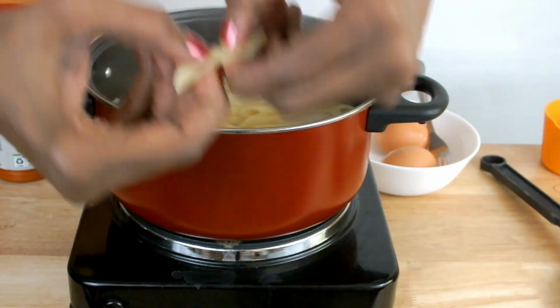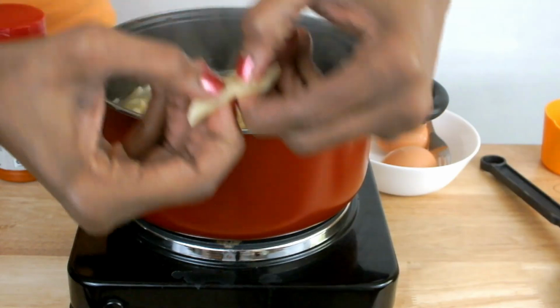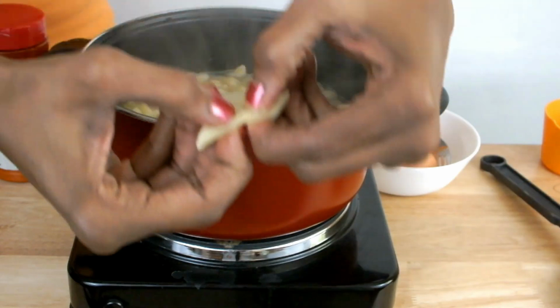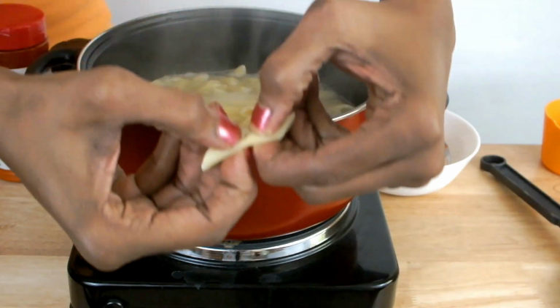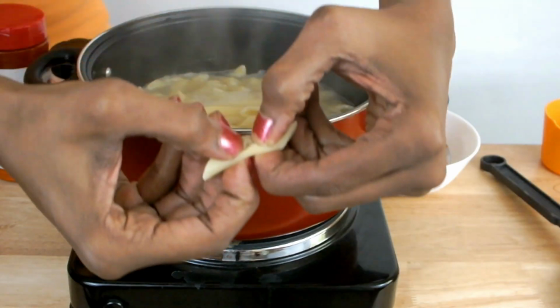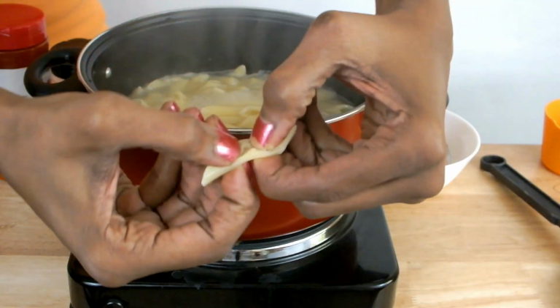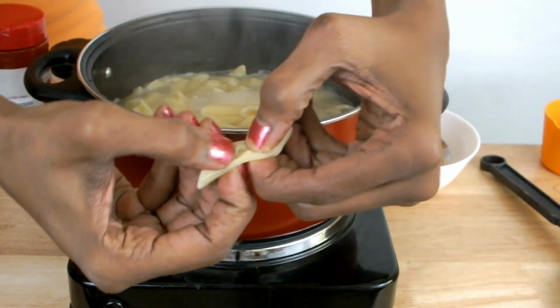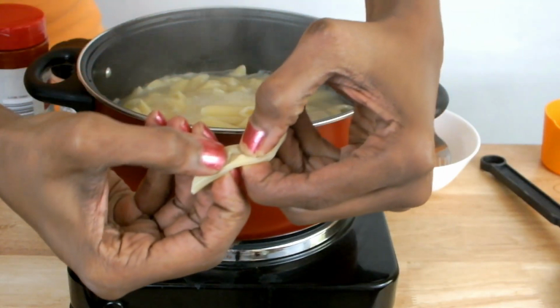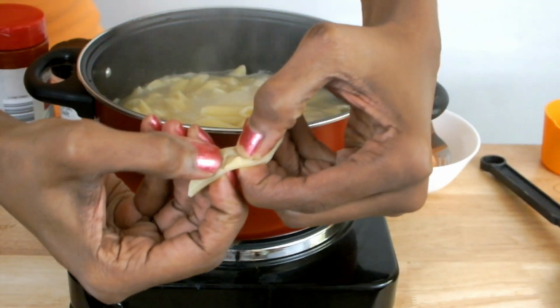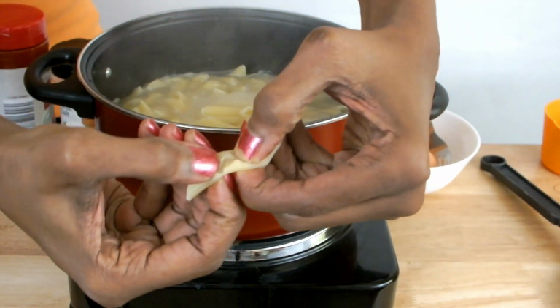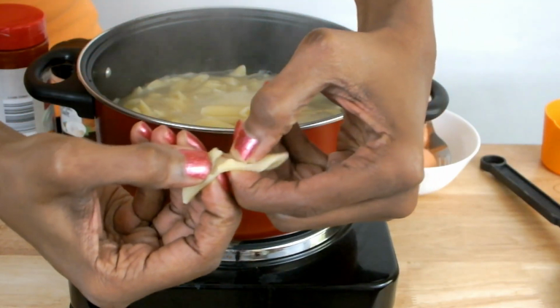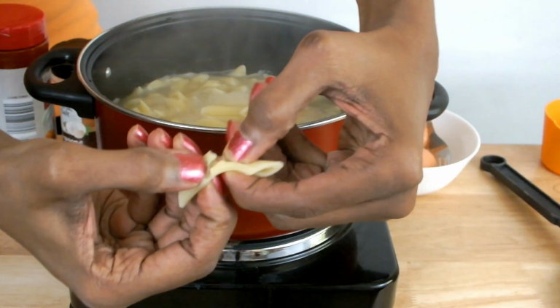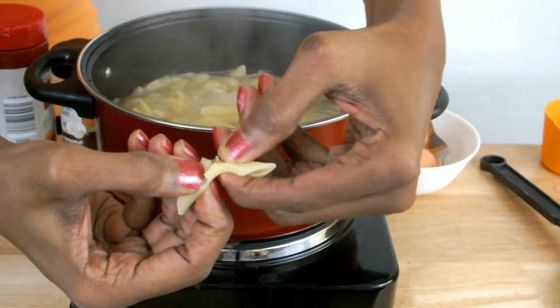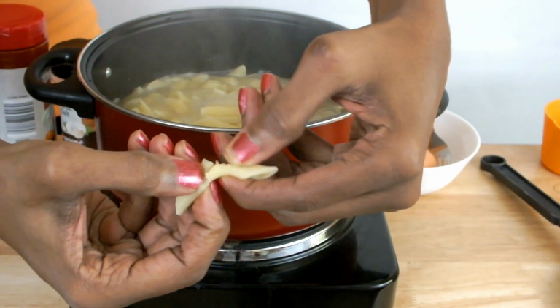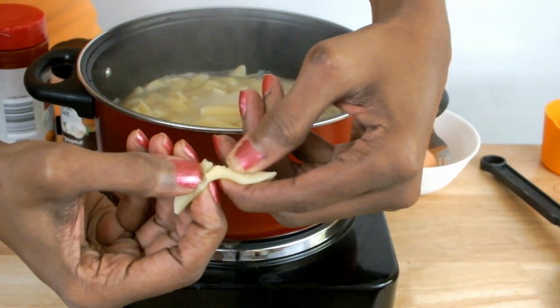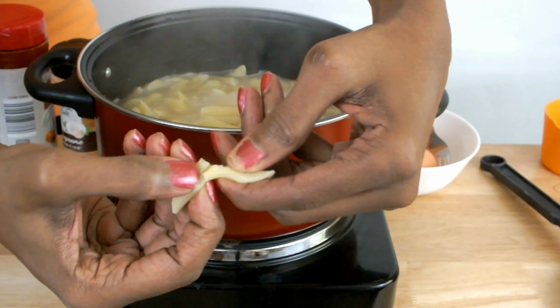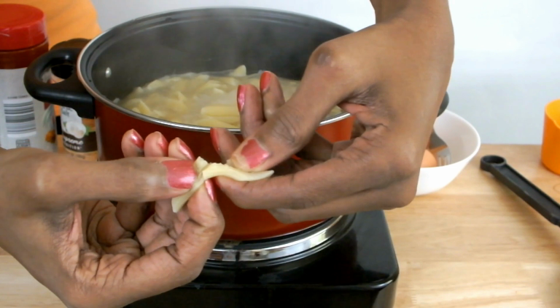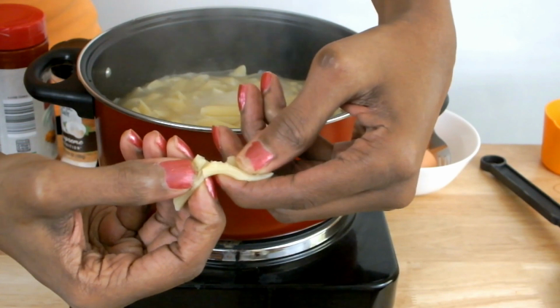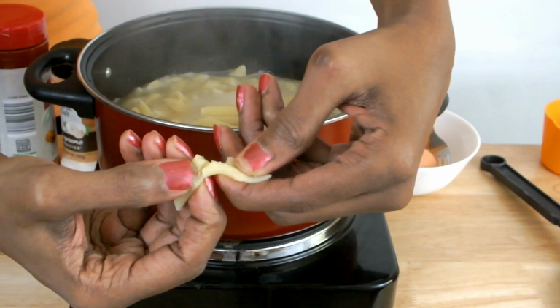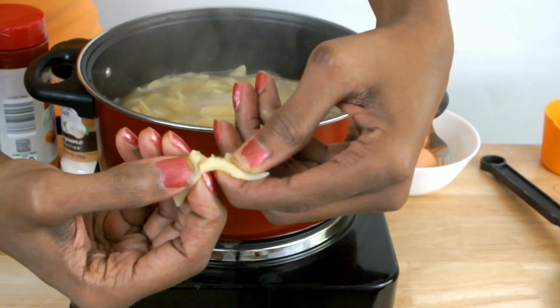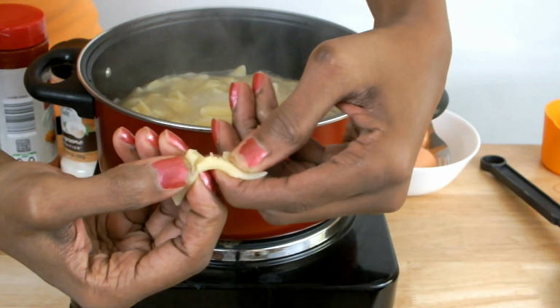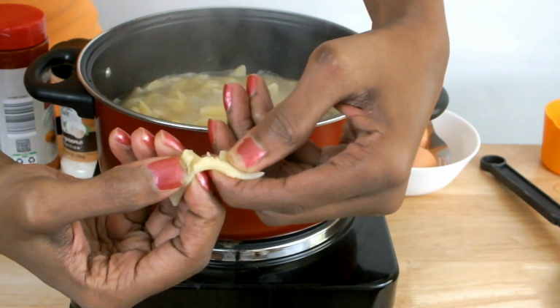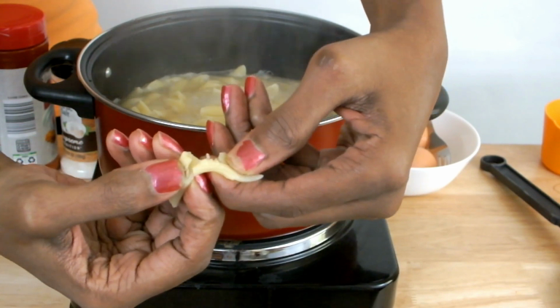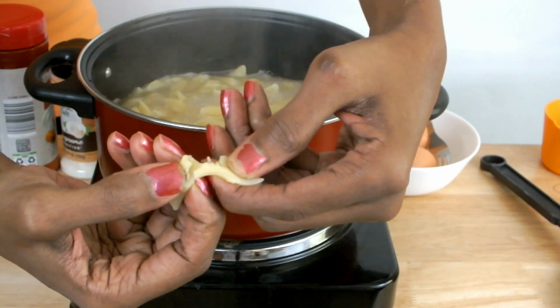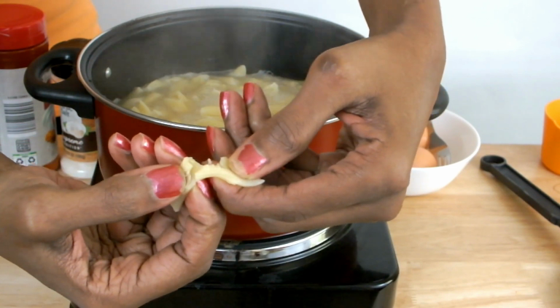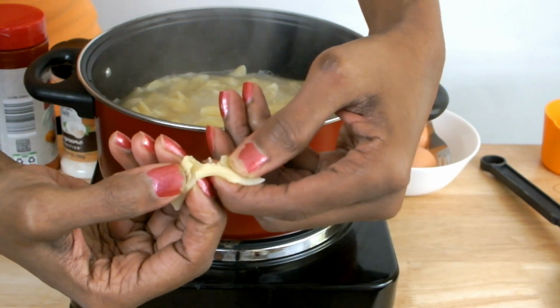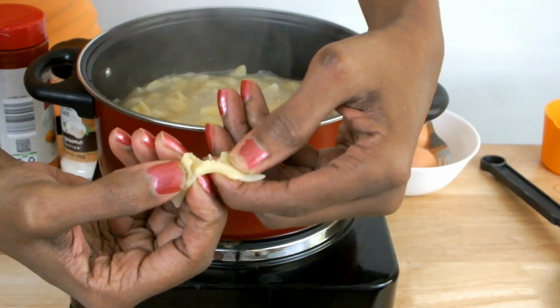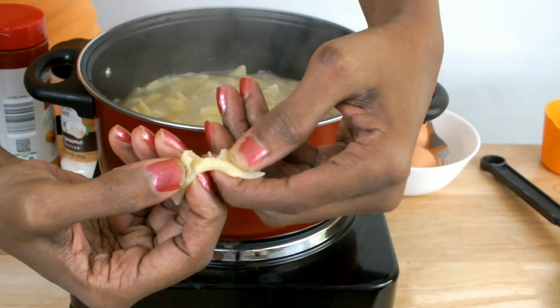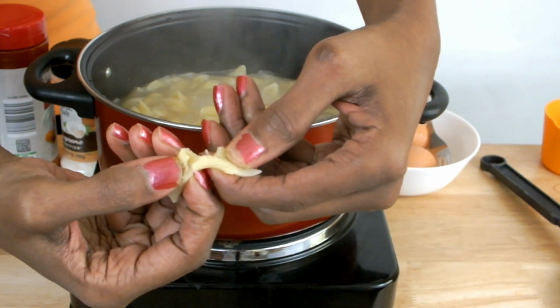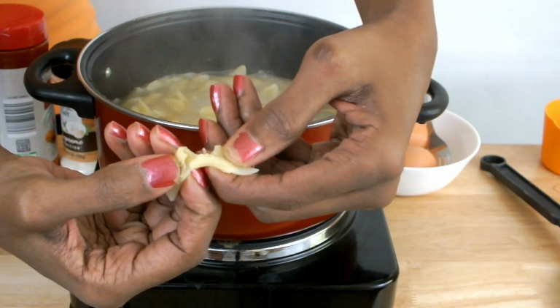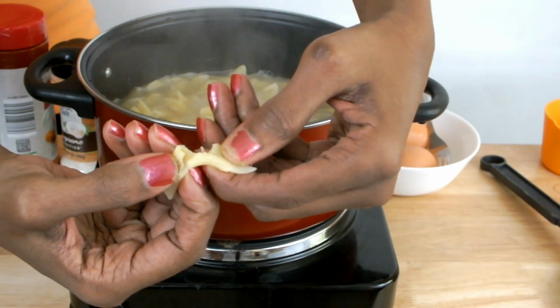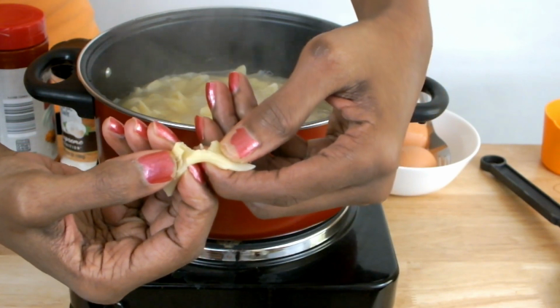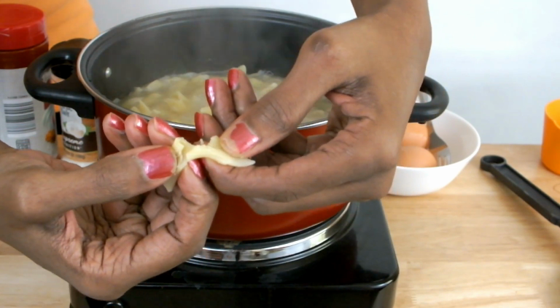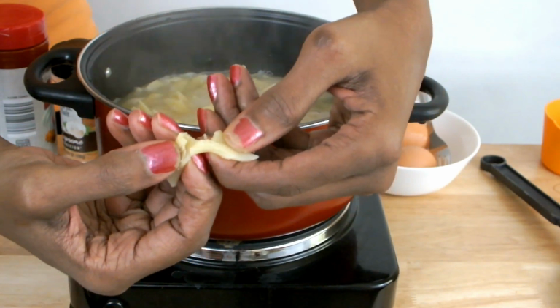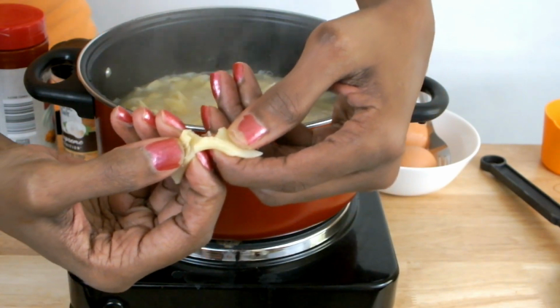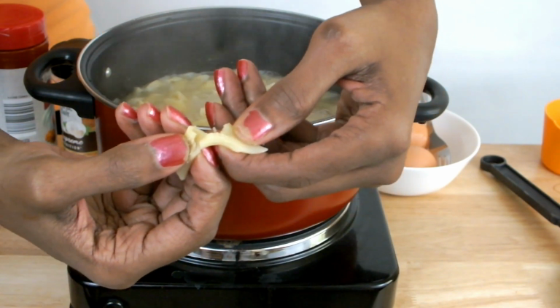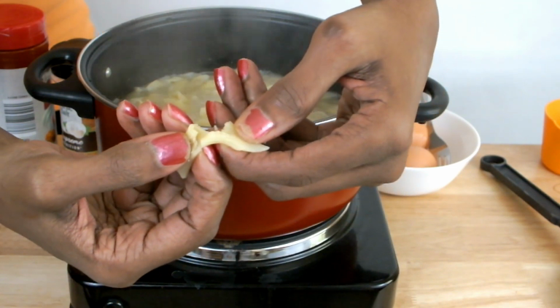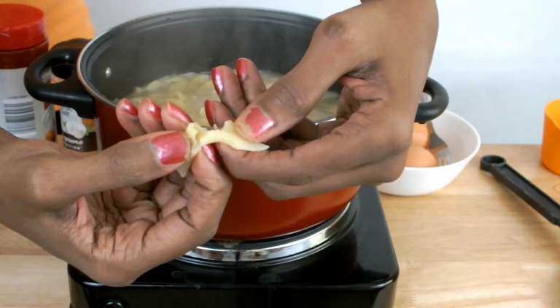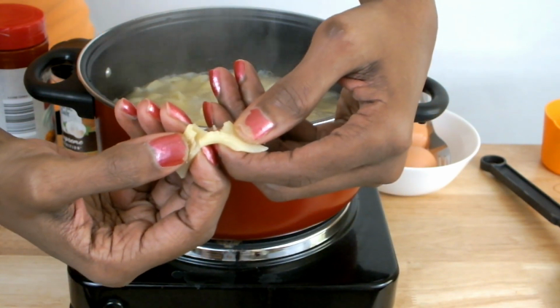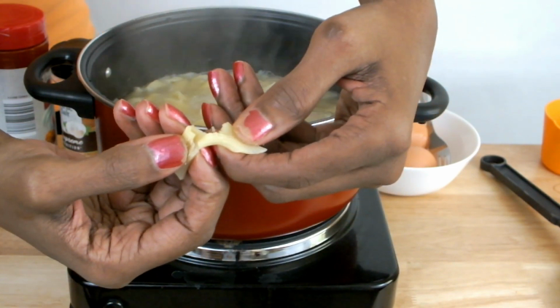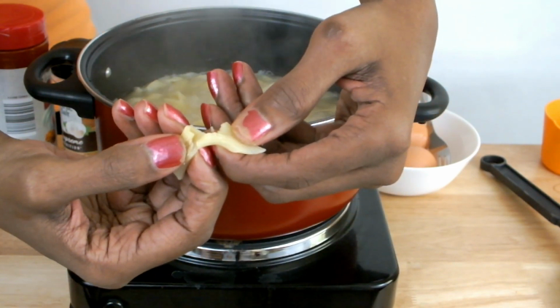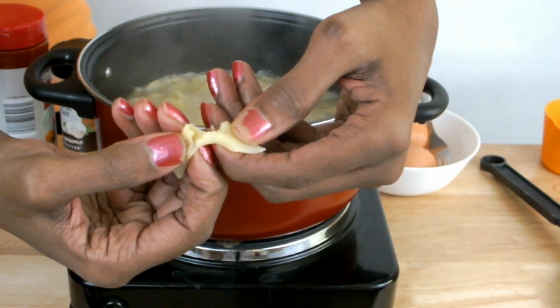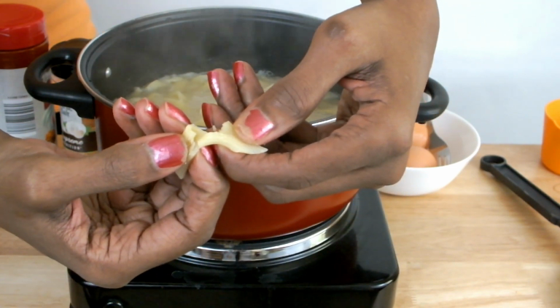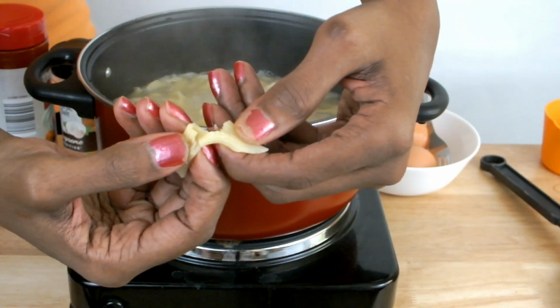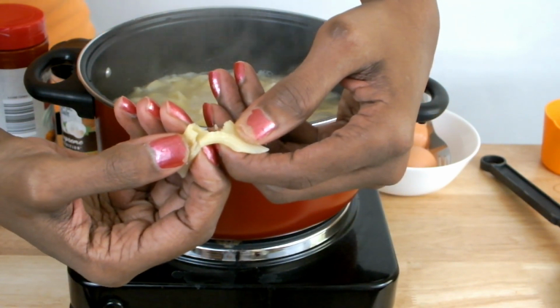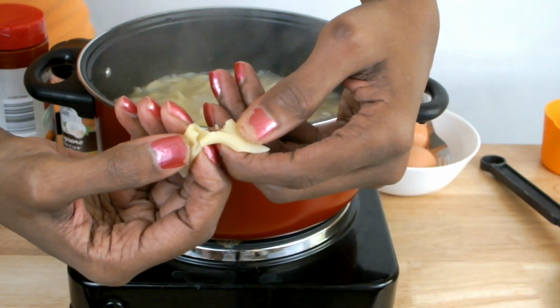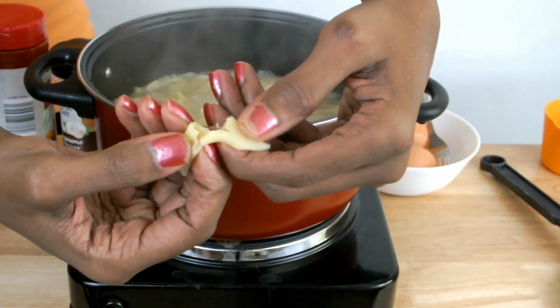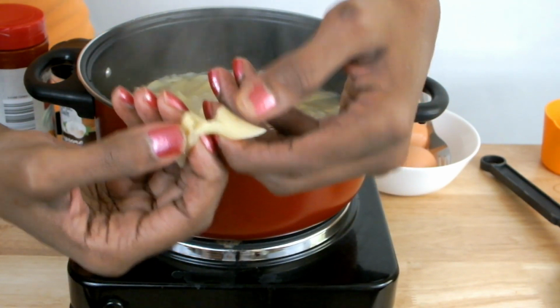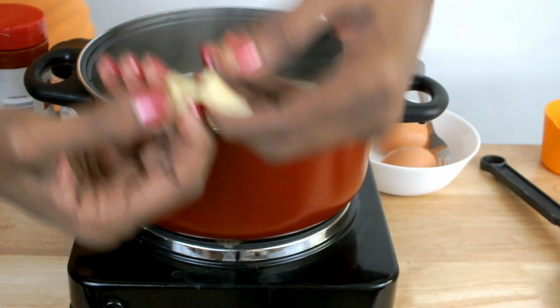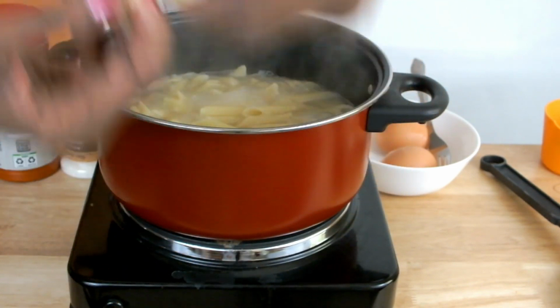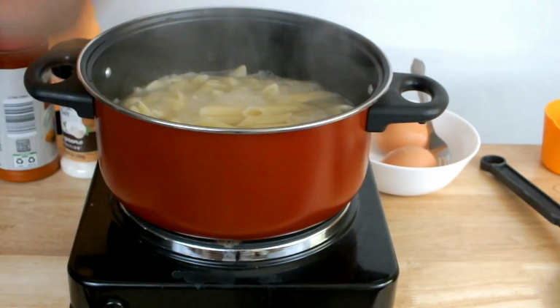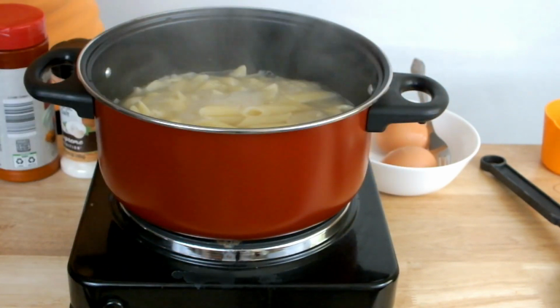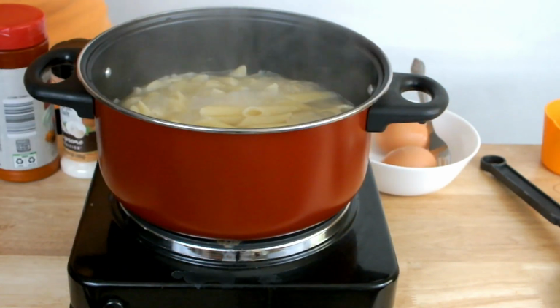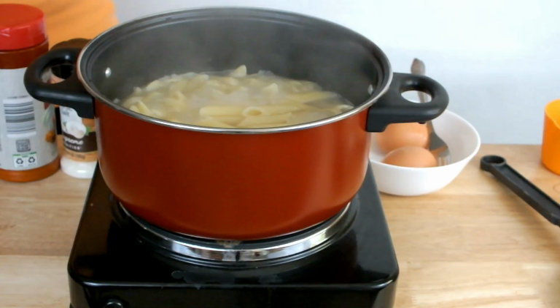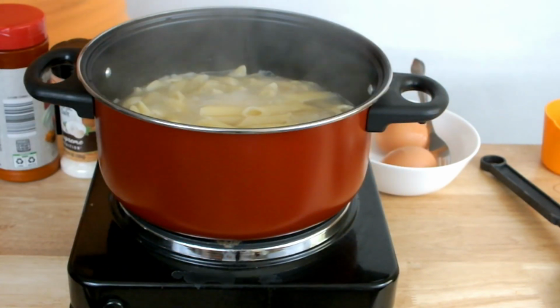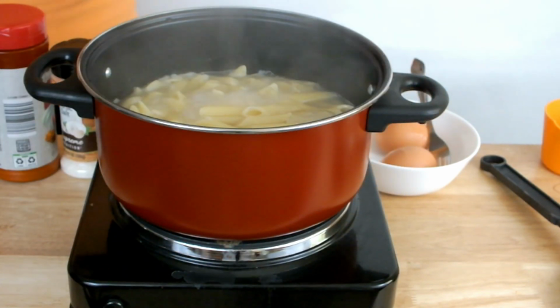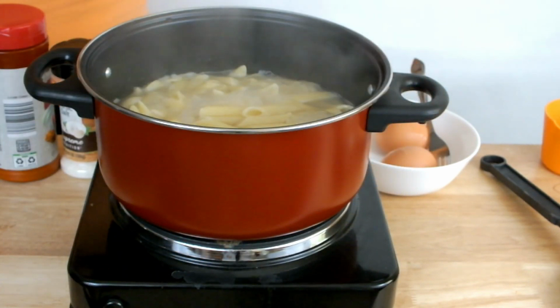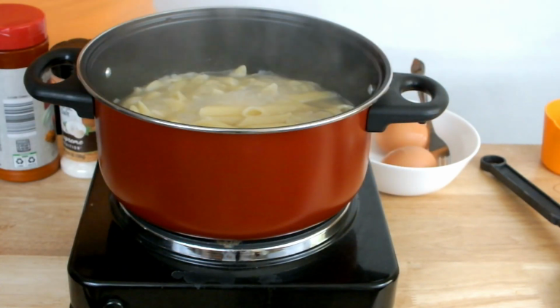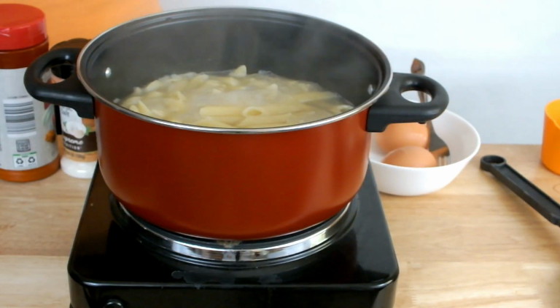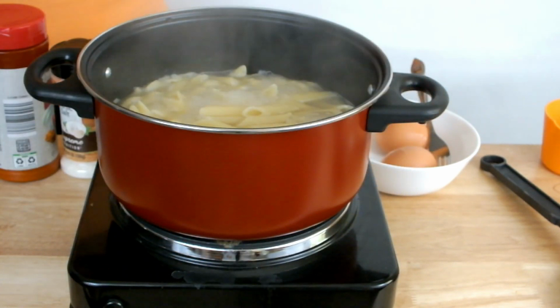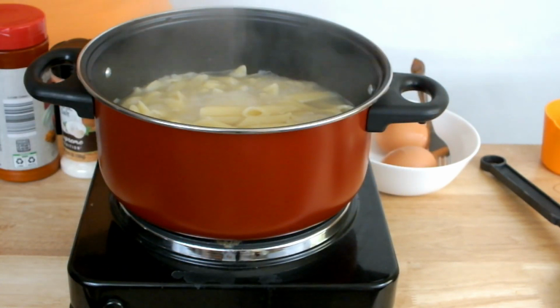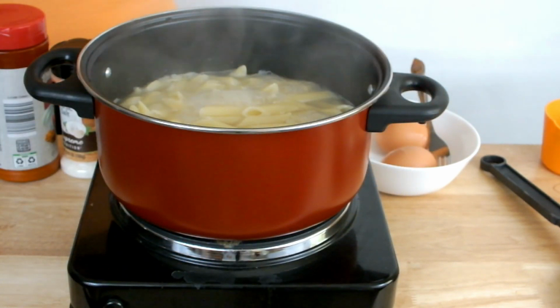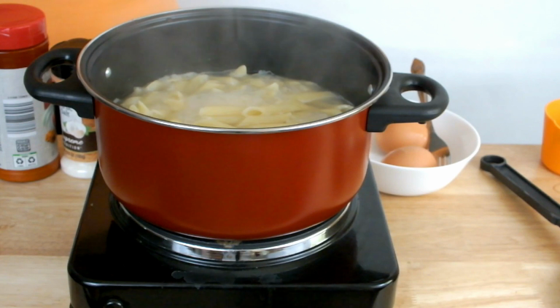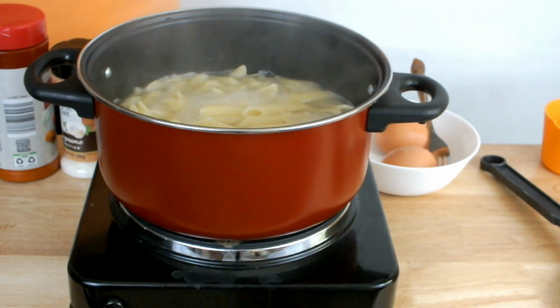This shows that my pasta is cooked, so I'm going to remove it from the heat and drain it, then set it aside.